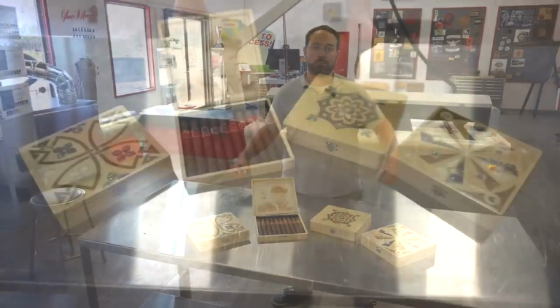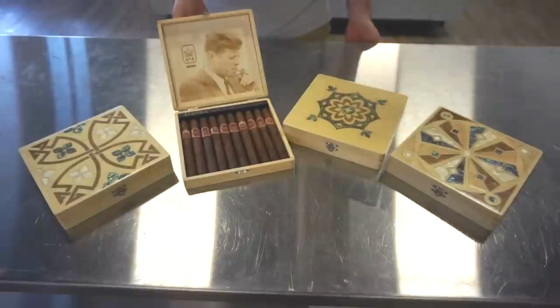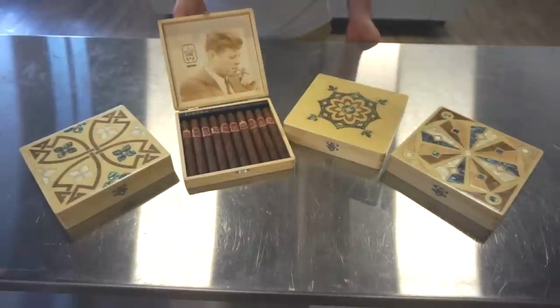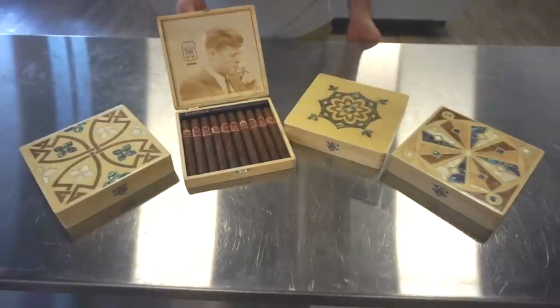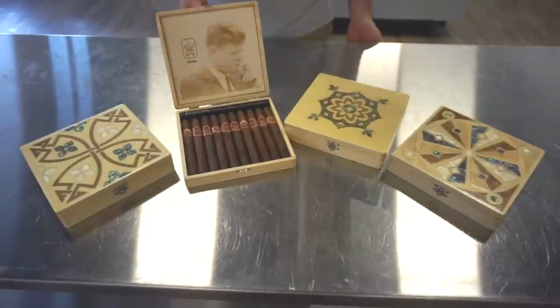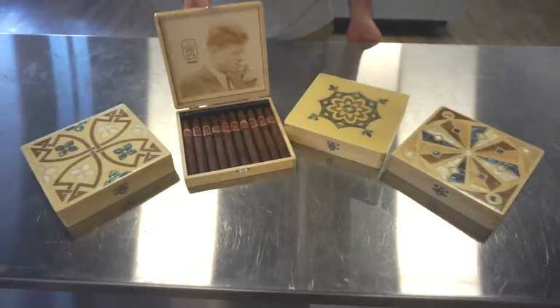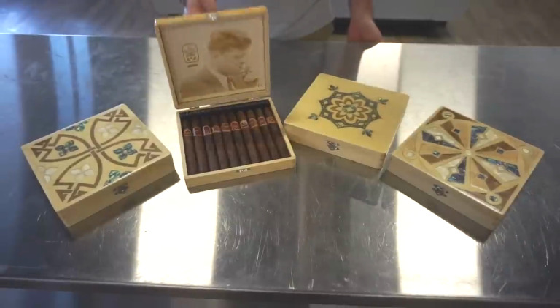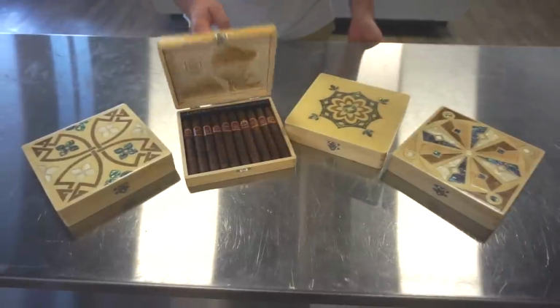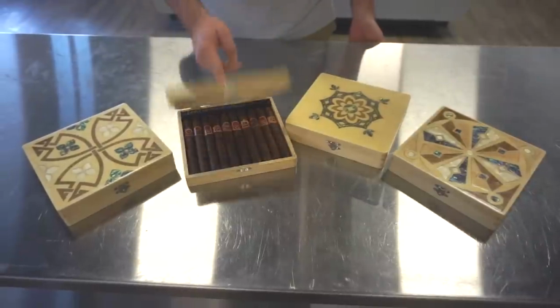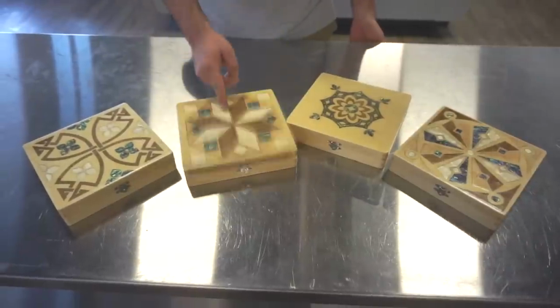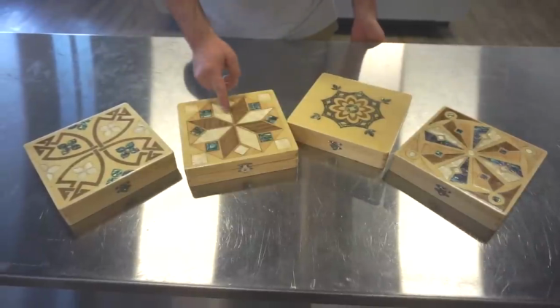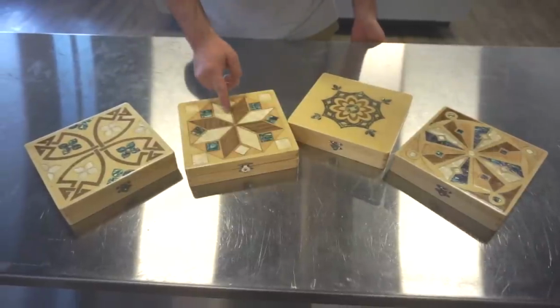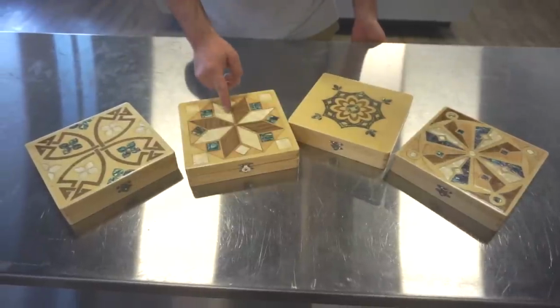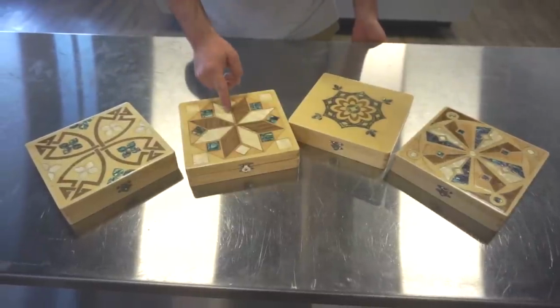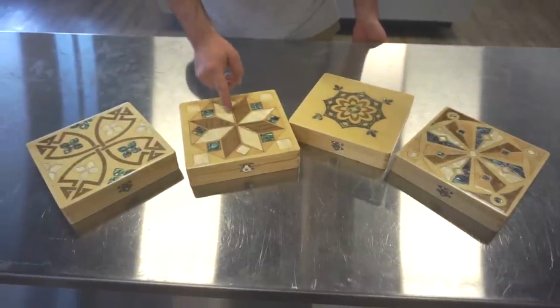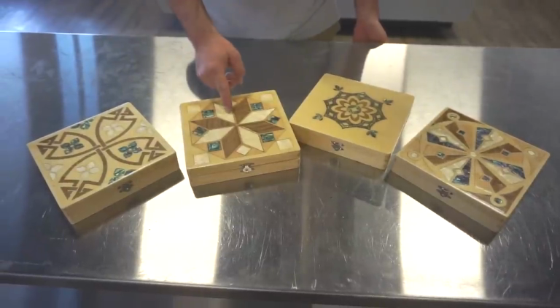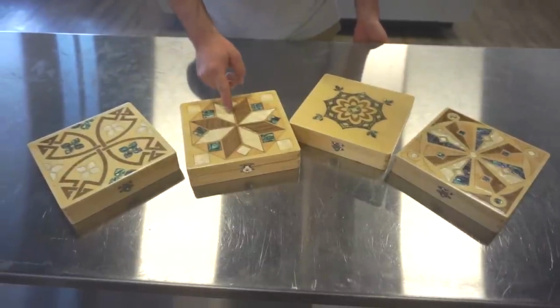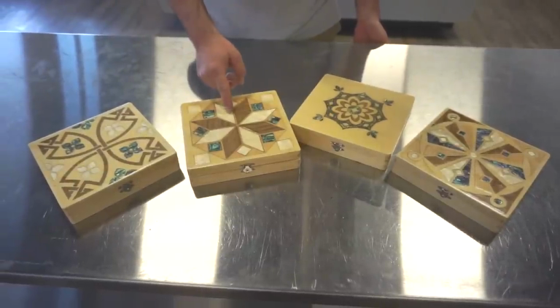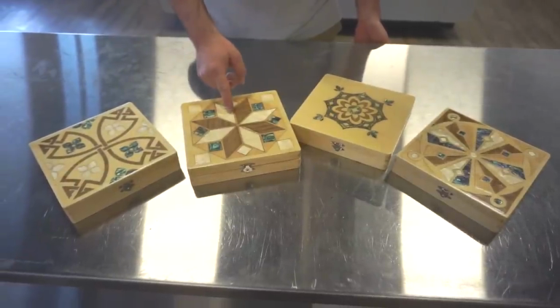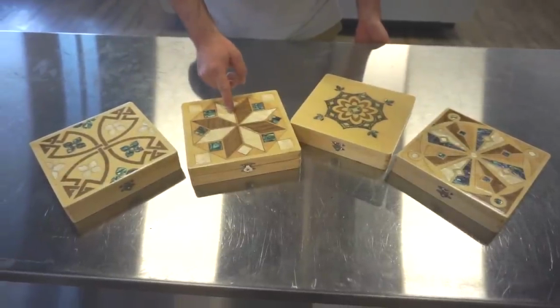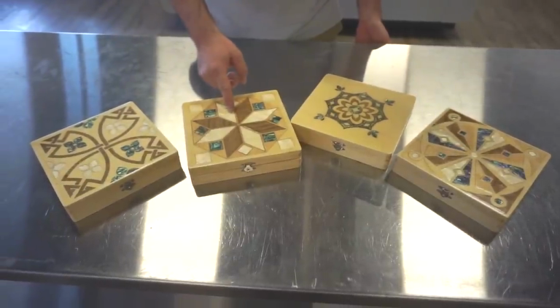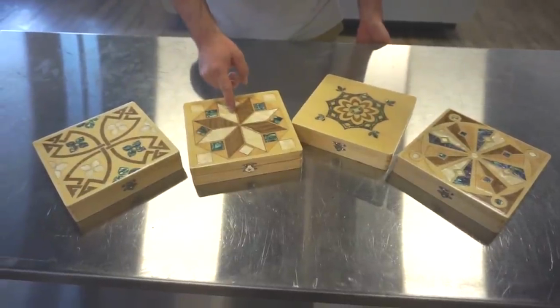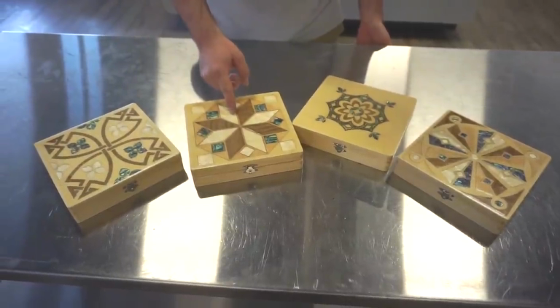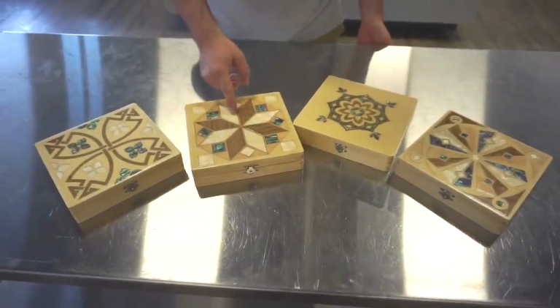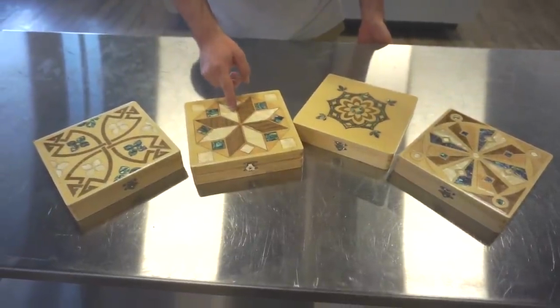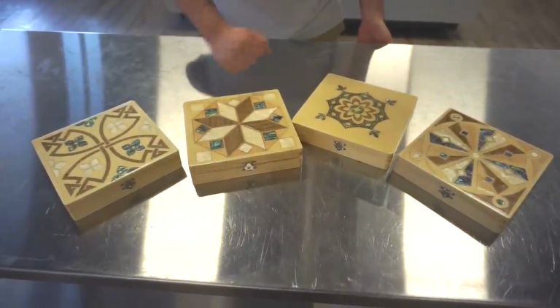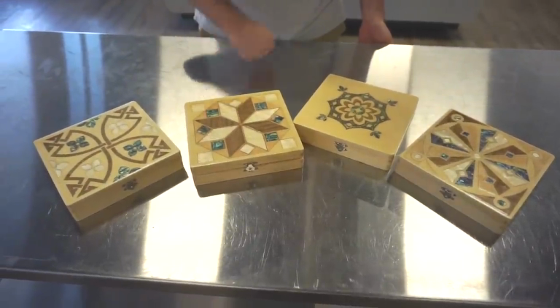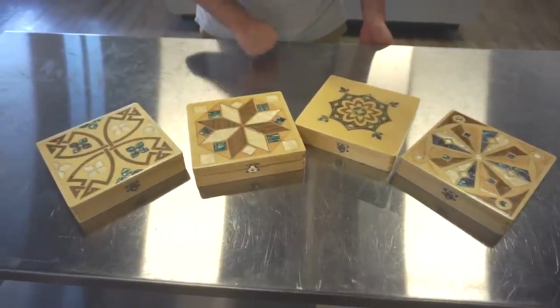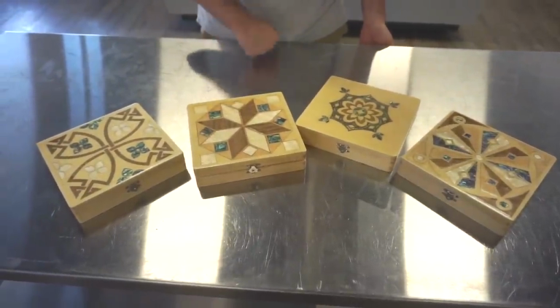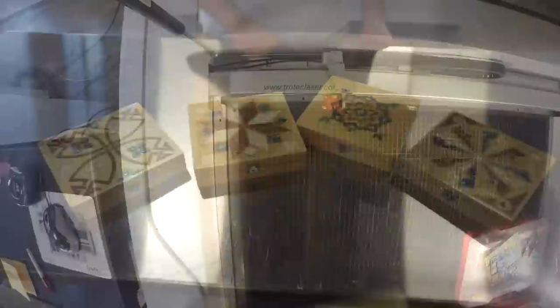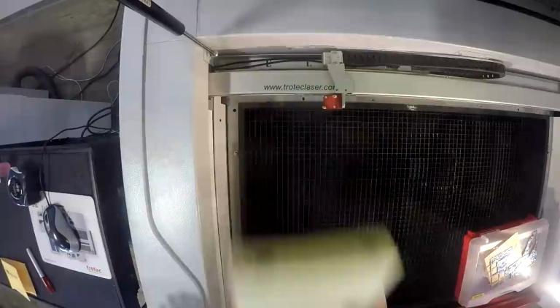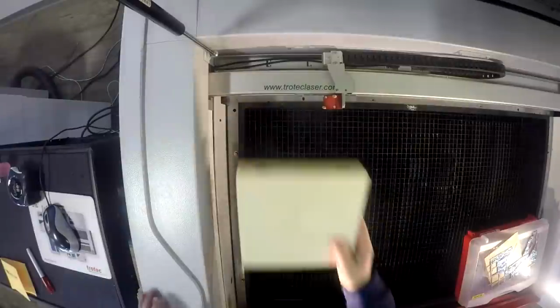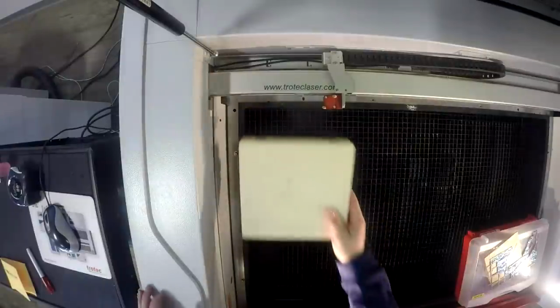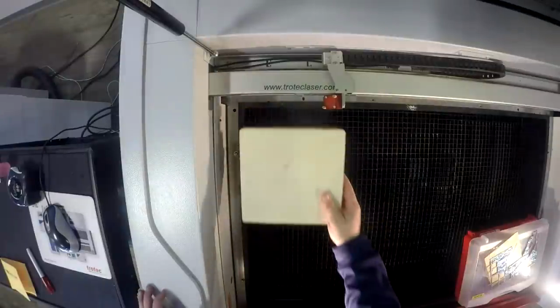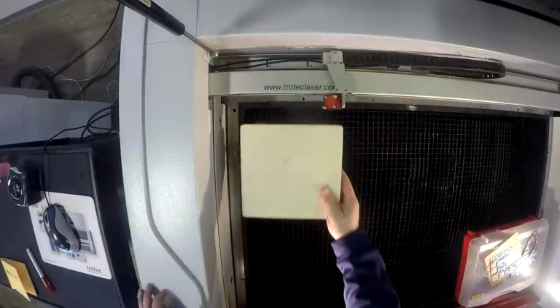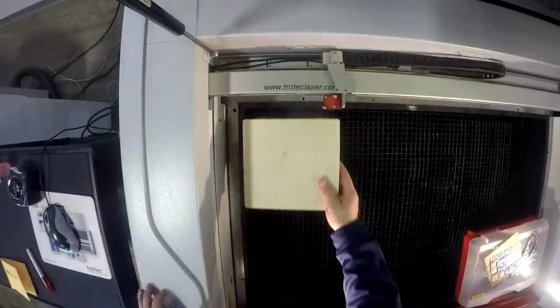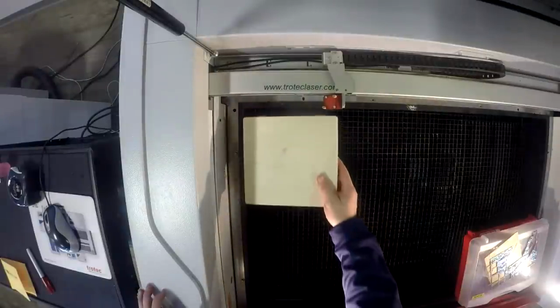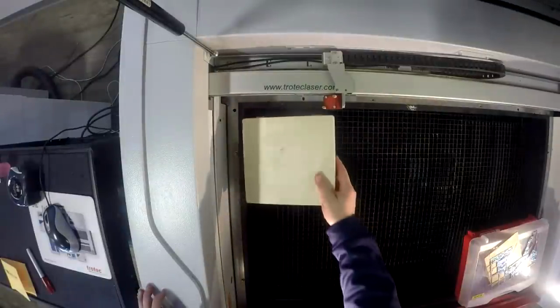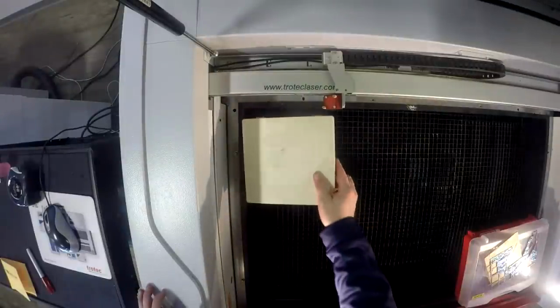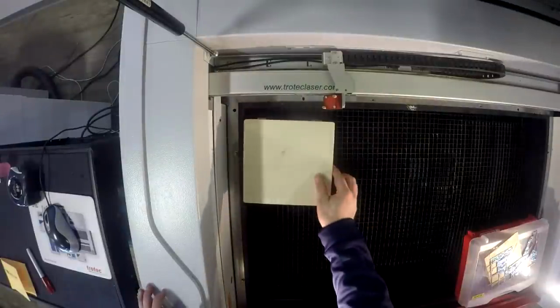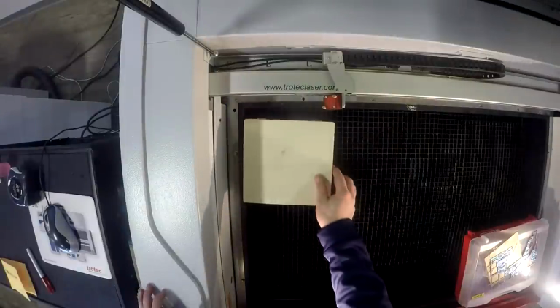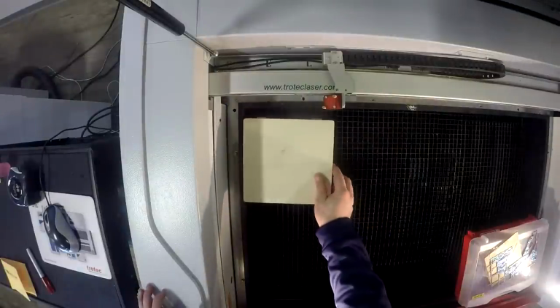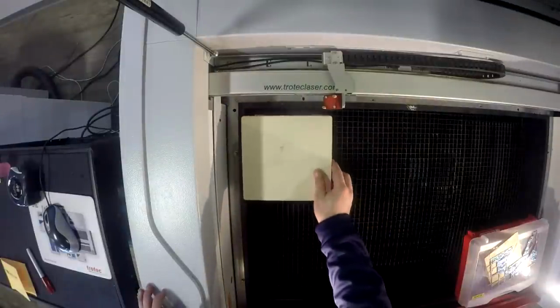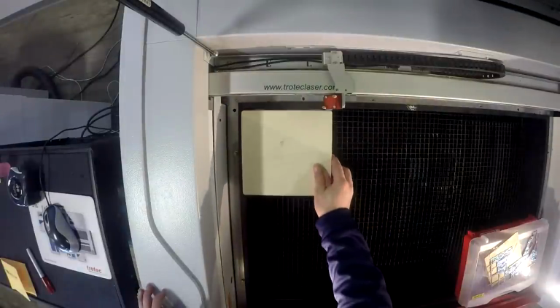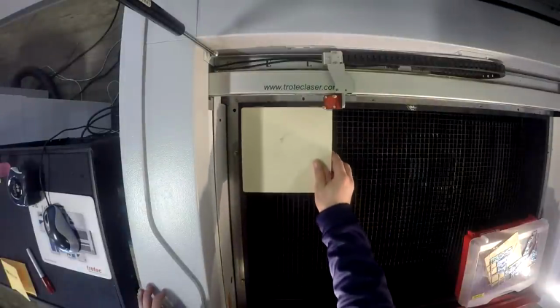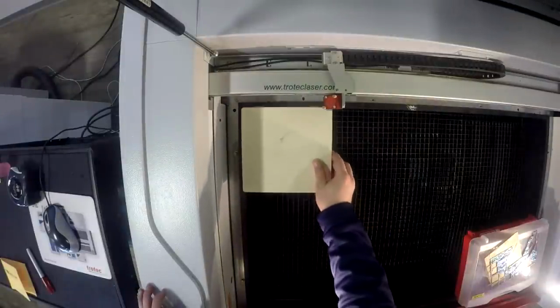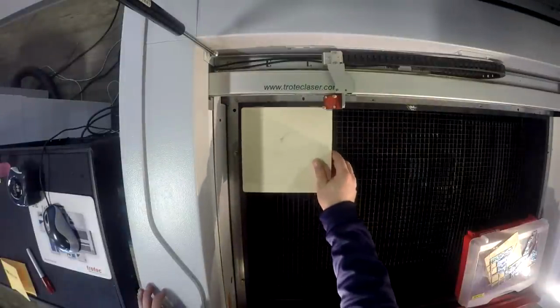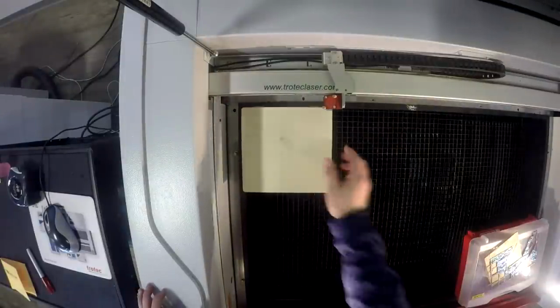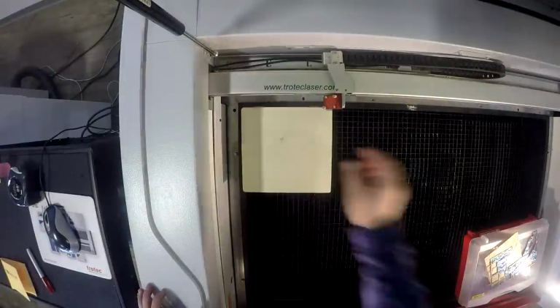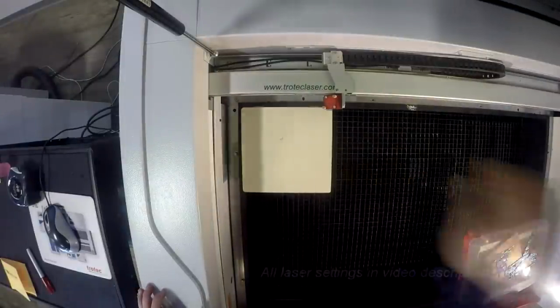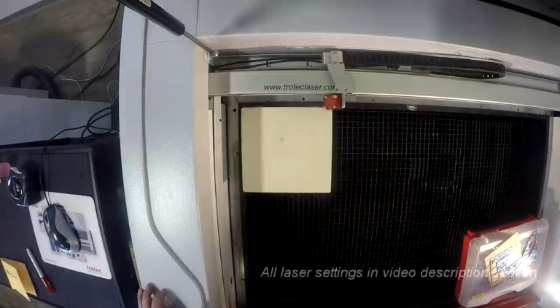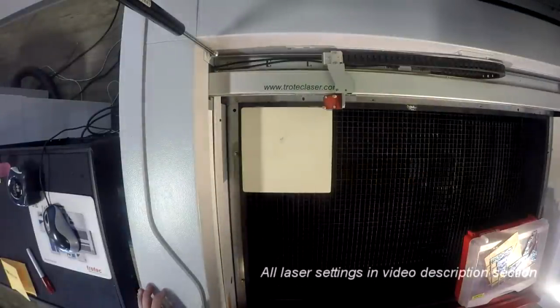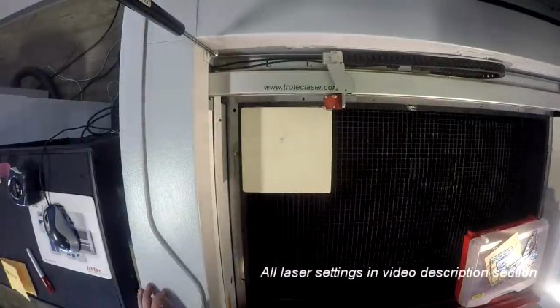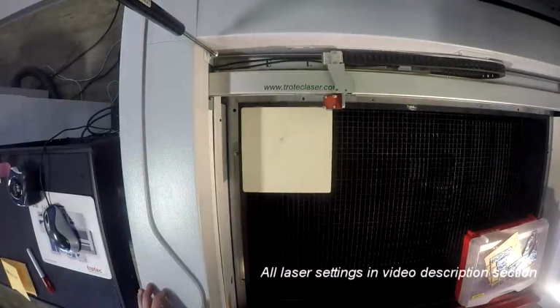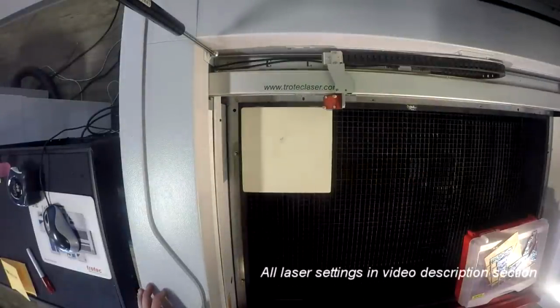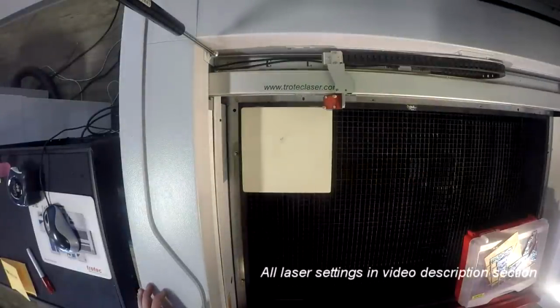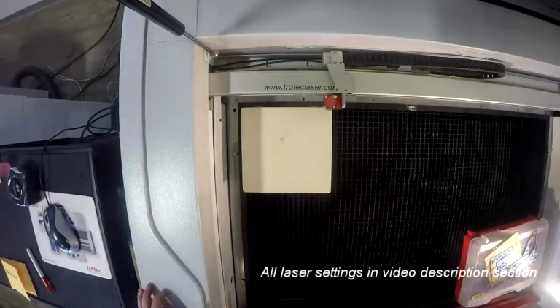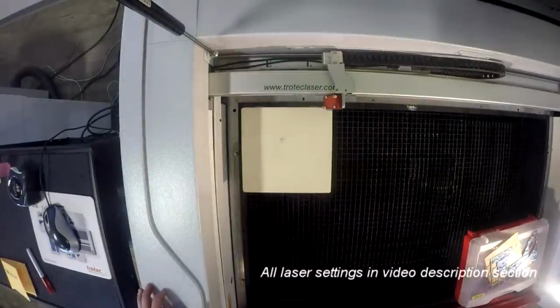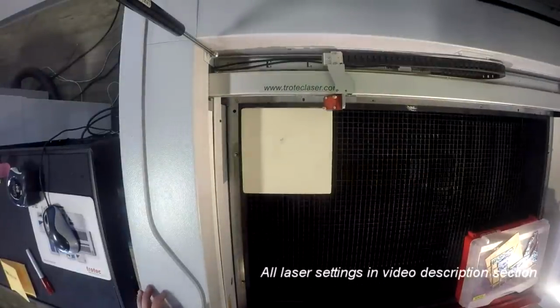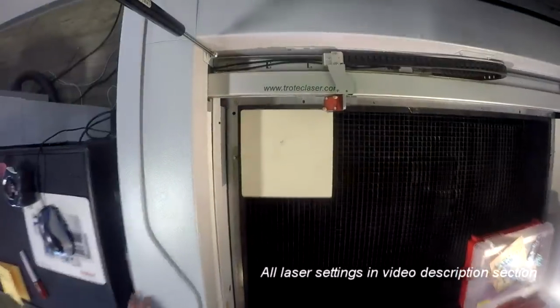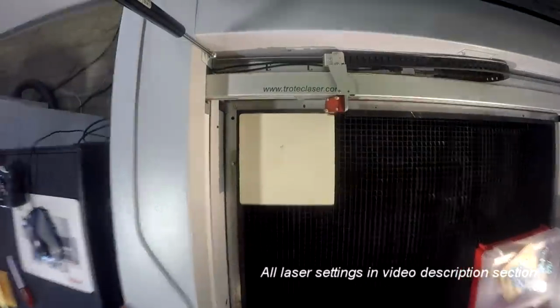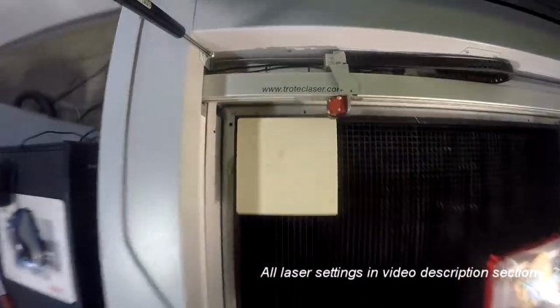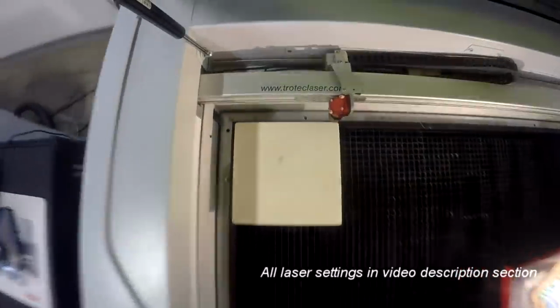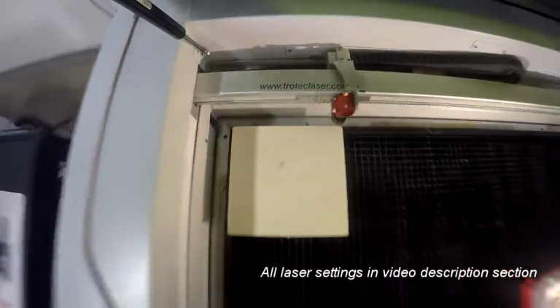We got our boxes from an arts and crafts store. Let's start with our inlaid top. To make the inlay, we had to engrave our design into the top of the box.